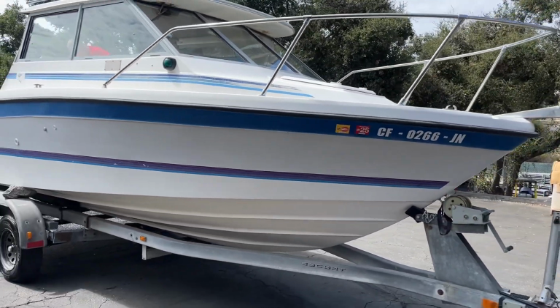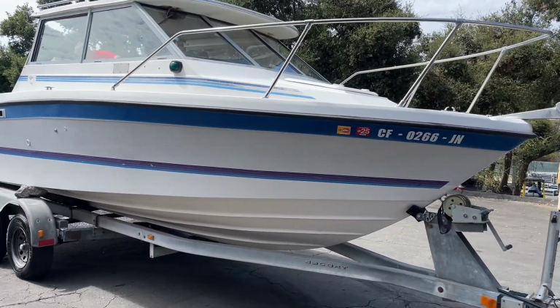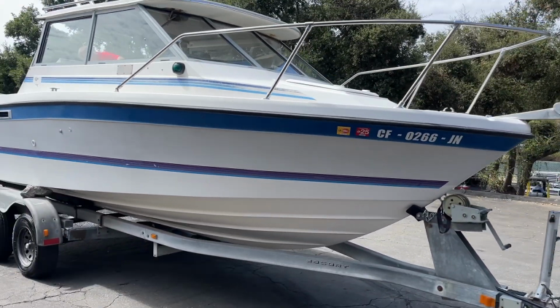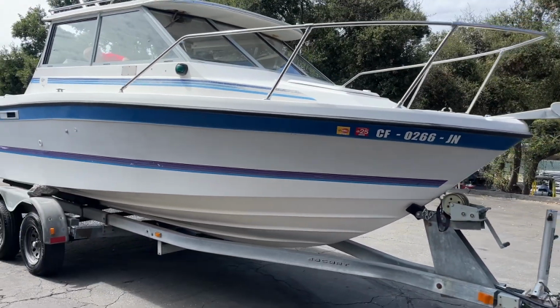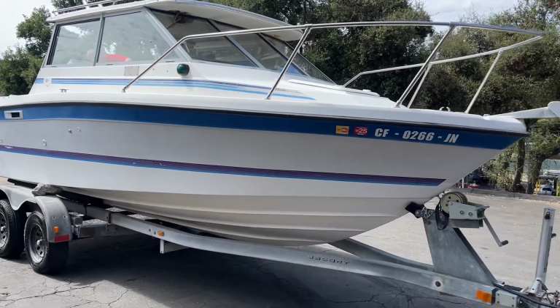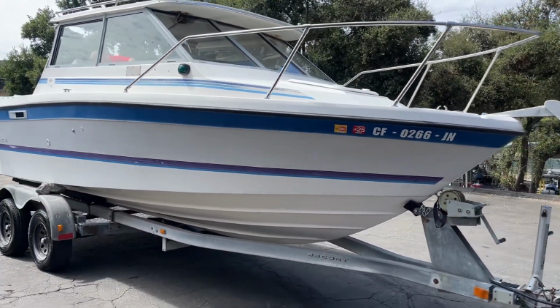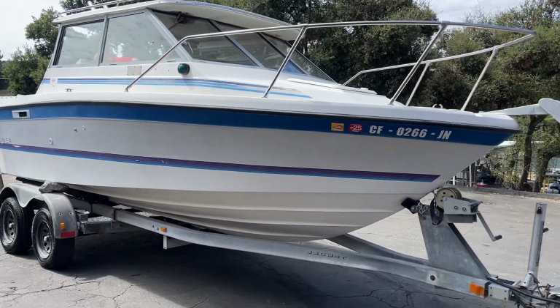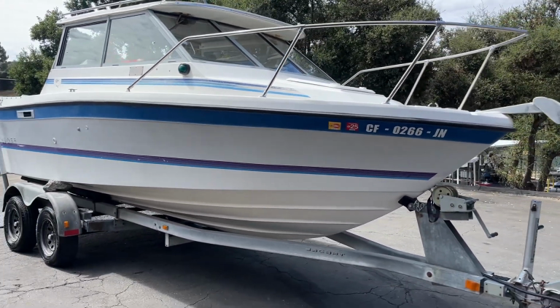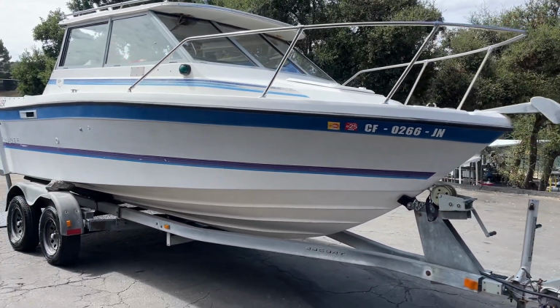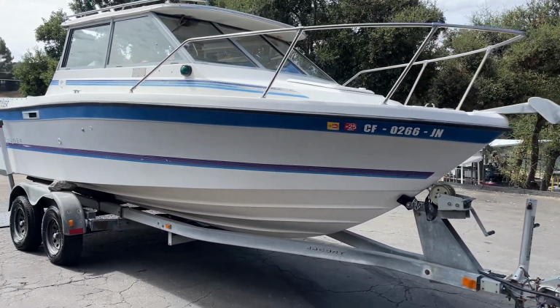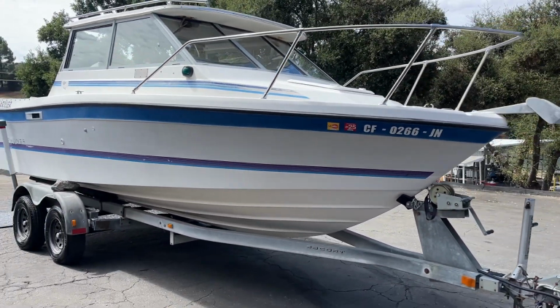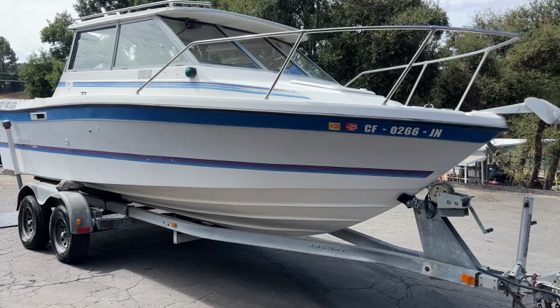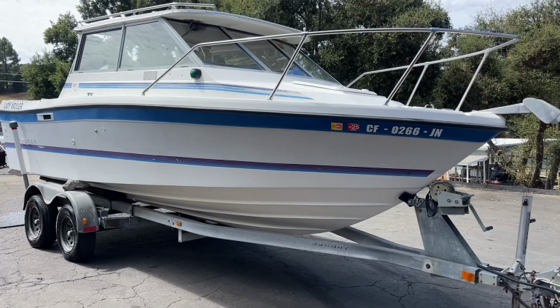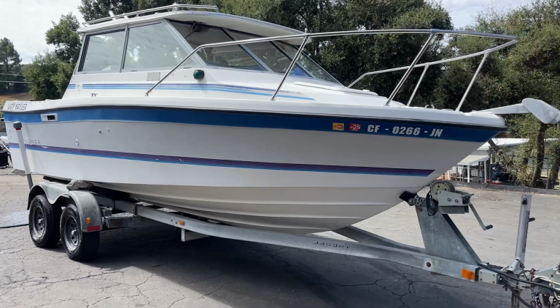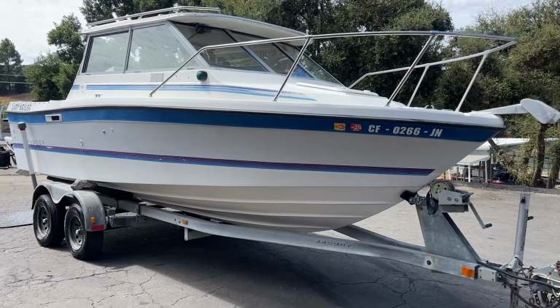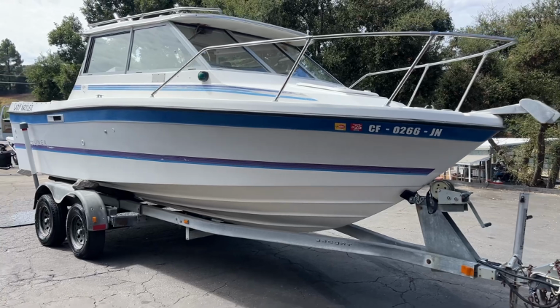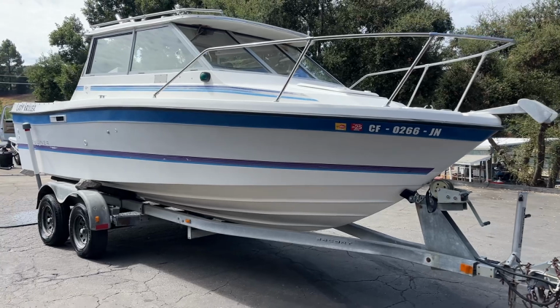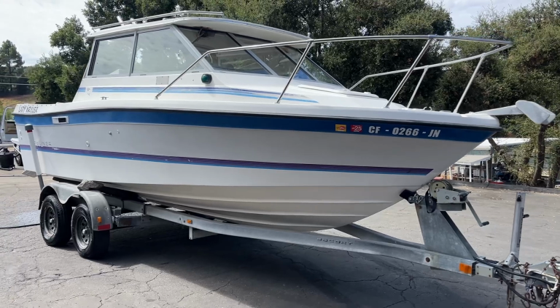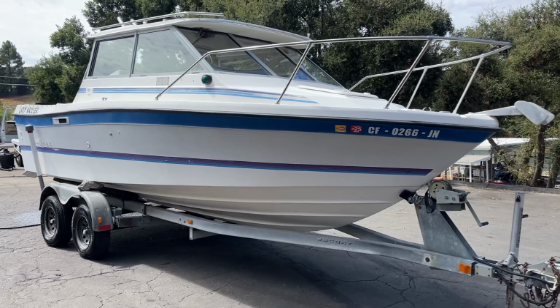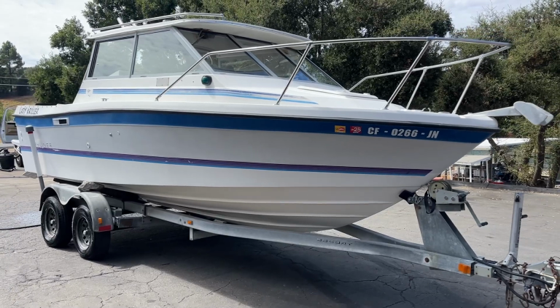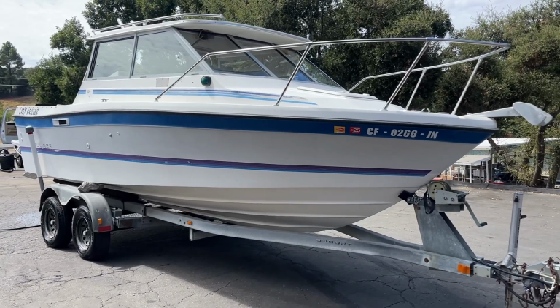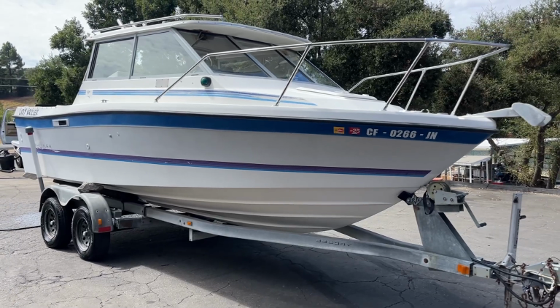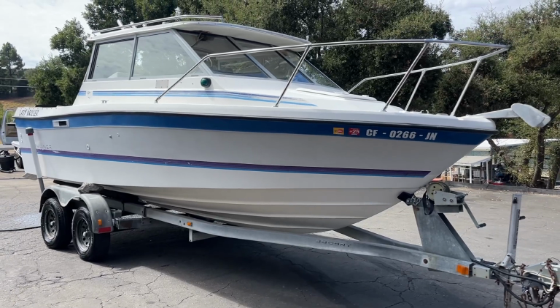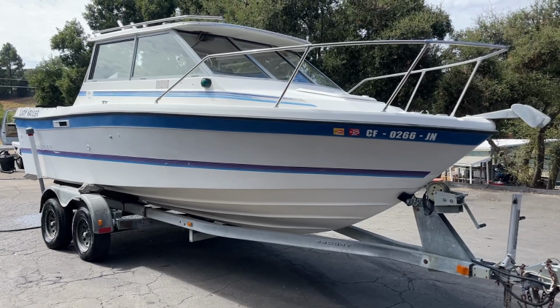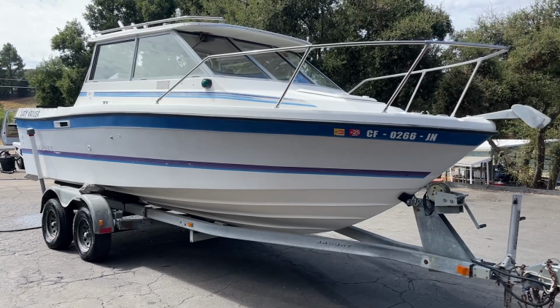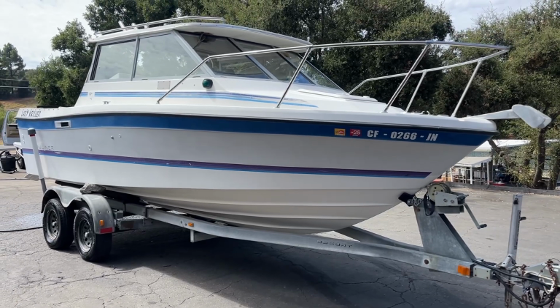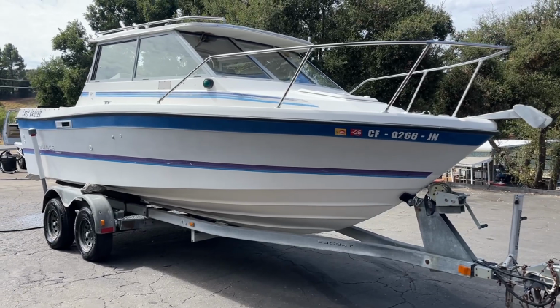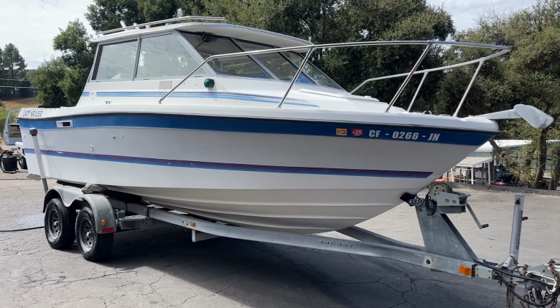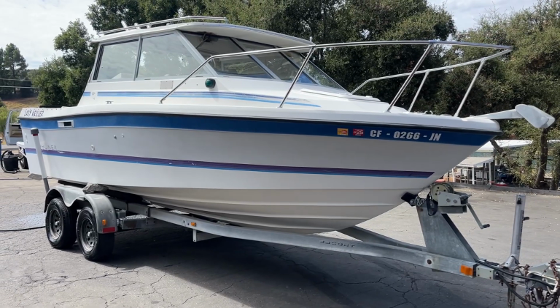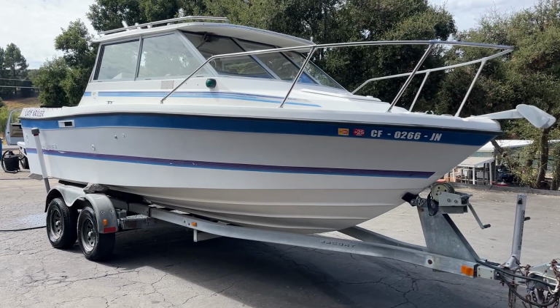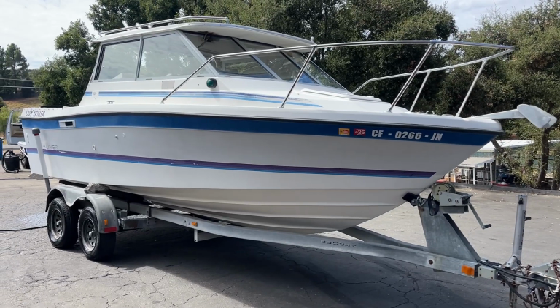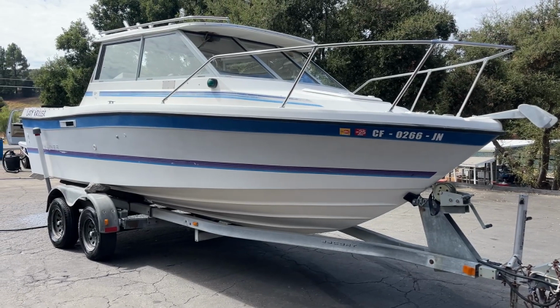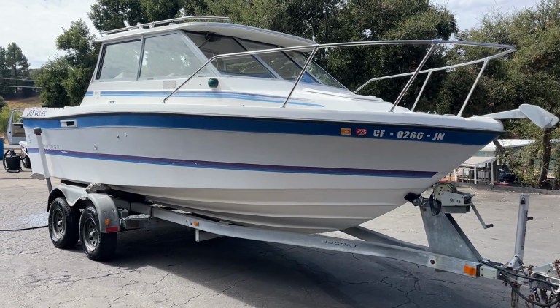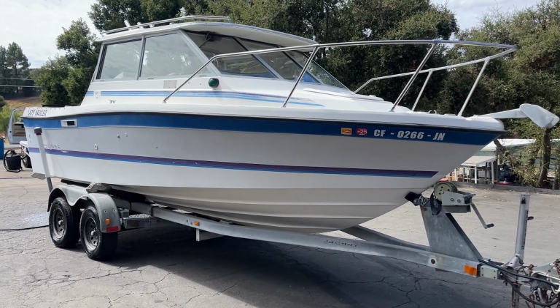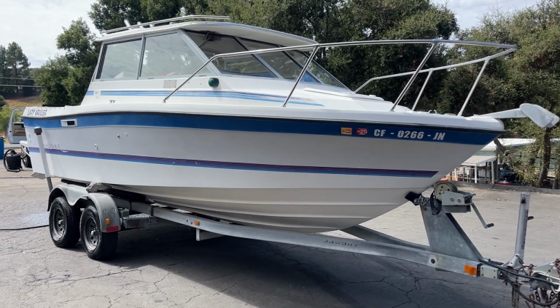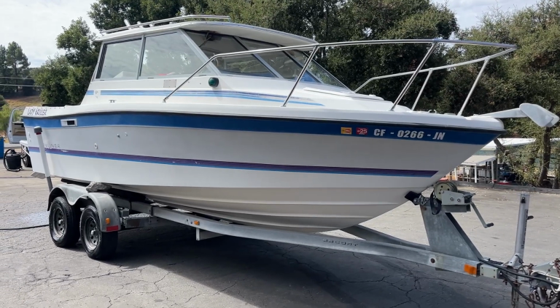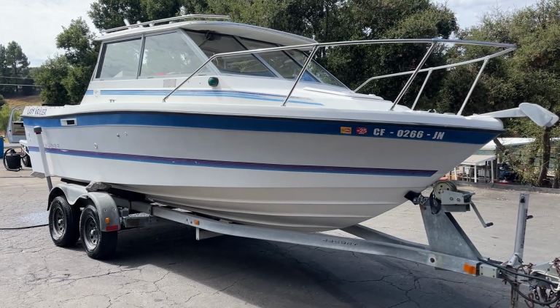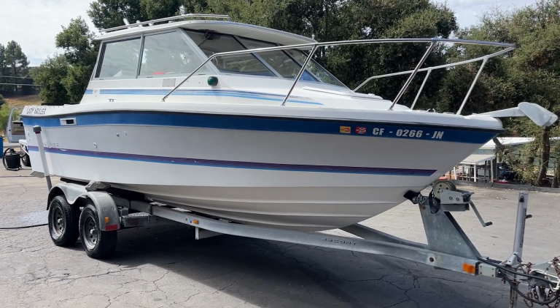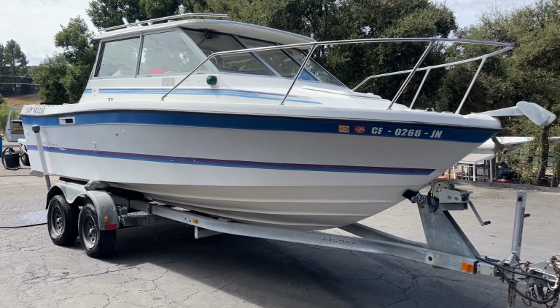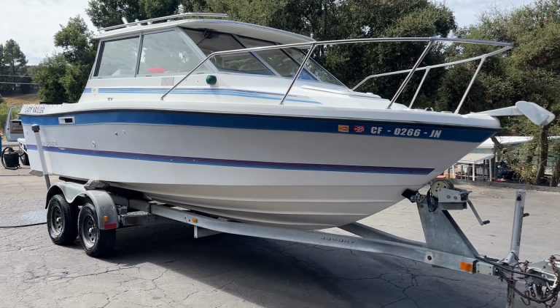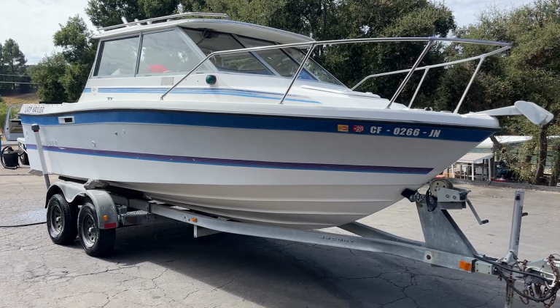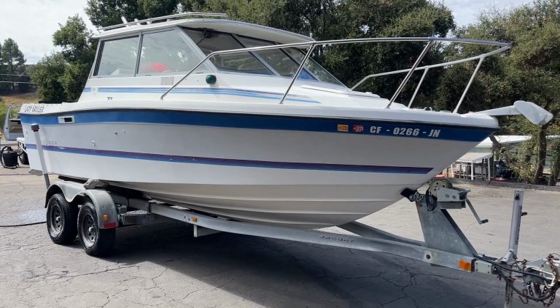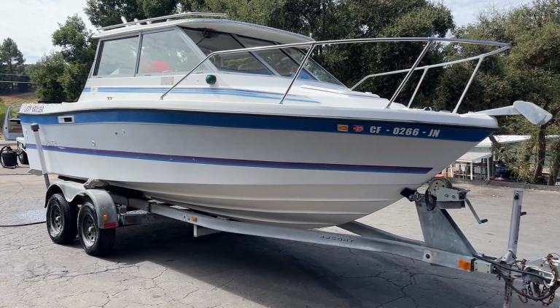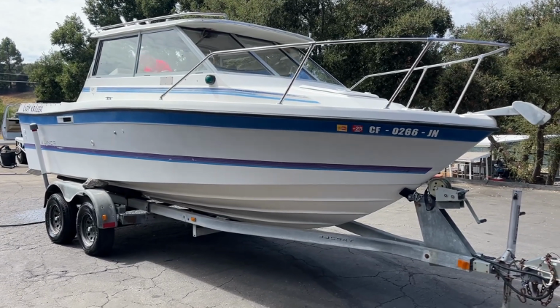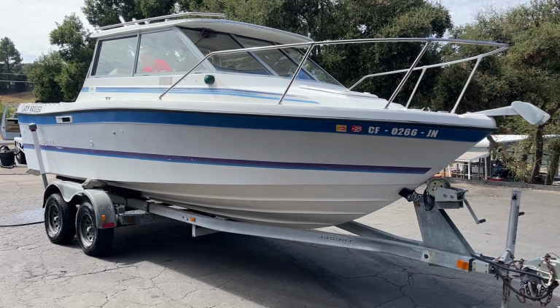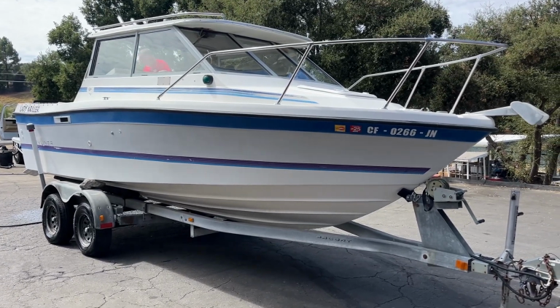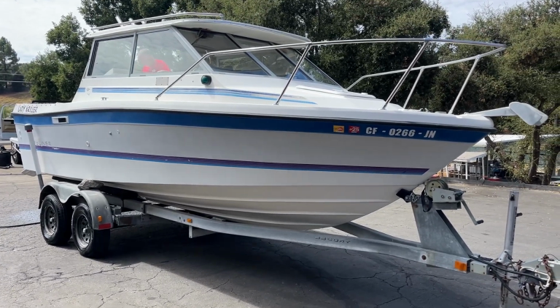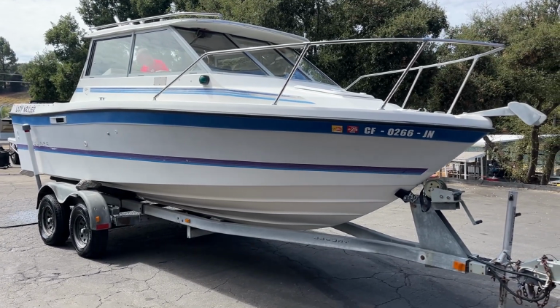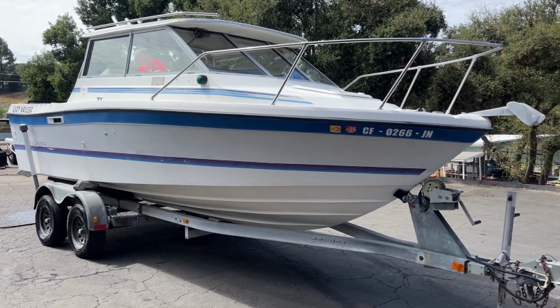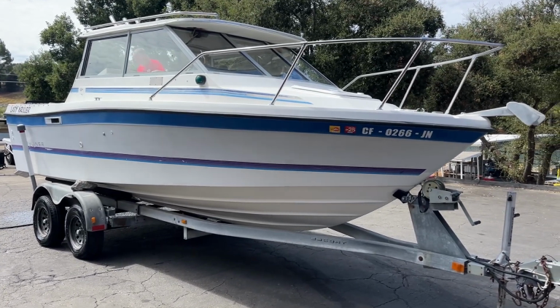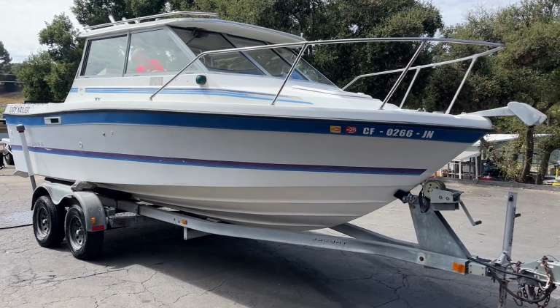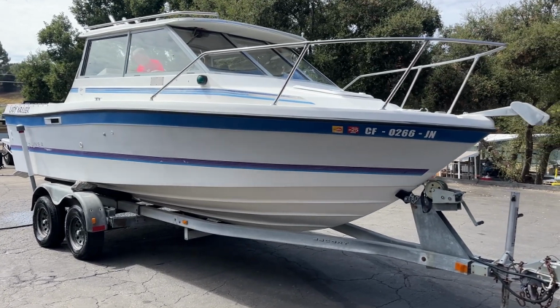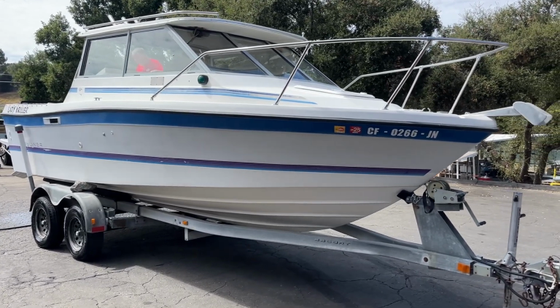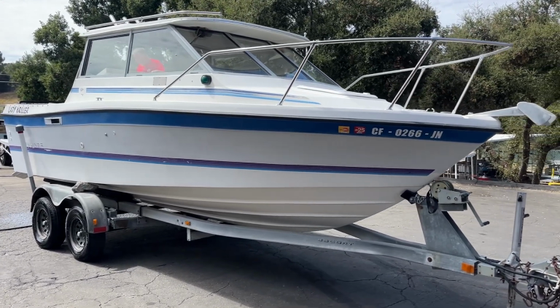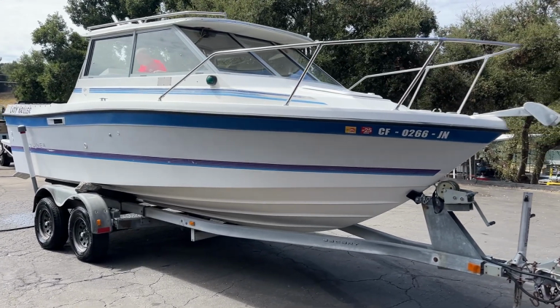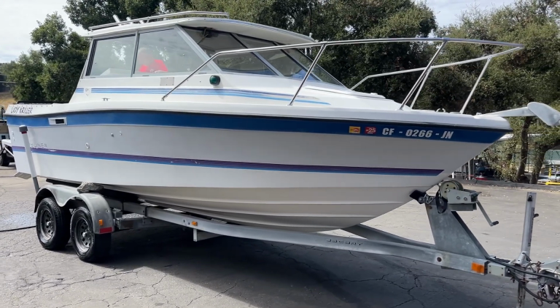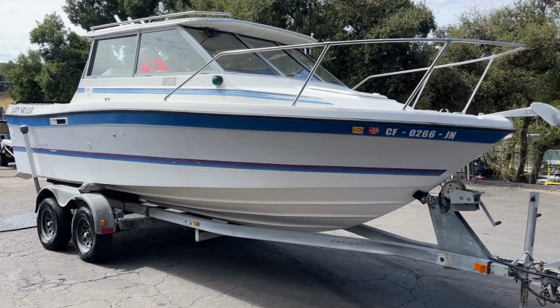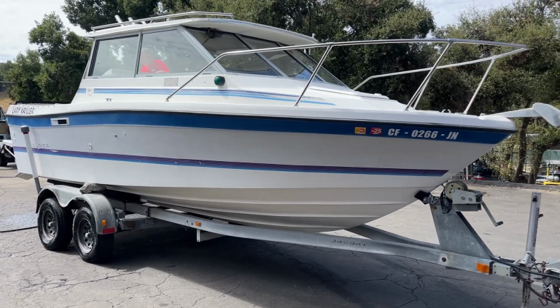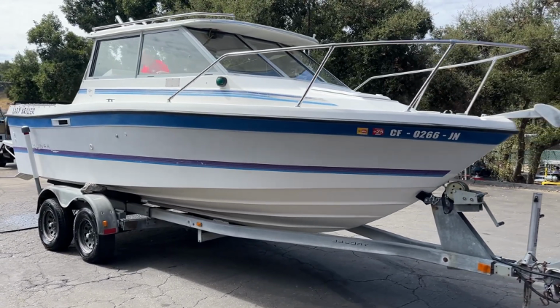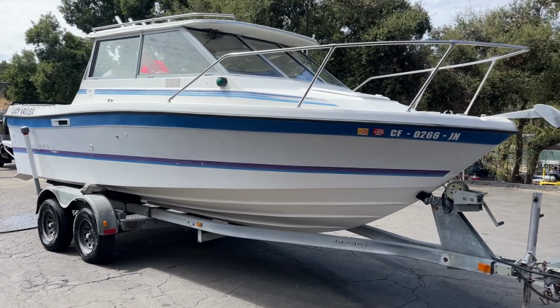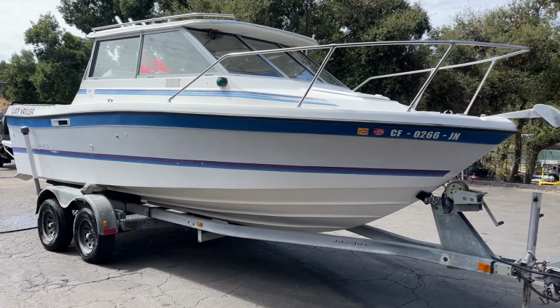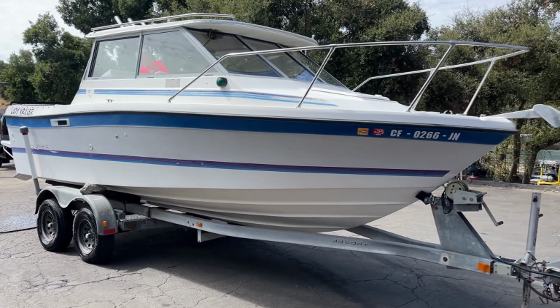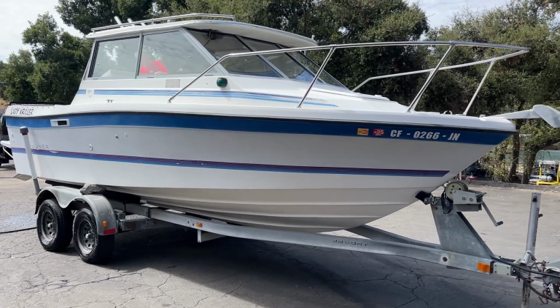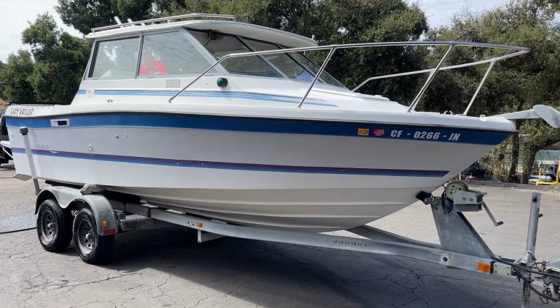Any questions about the boat, you can let us know and we'll try to answer the best we can. Other than that, enjoy — happy bidding, thanks for watching.